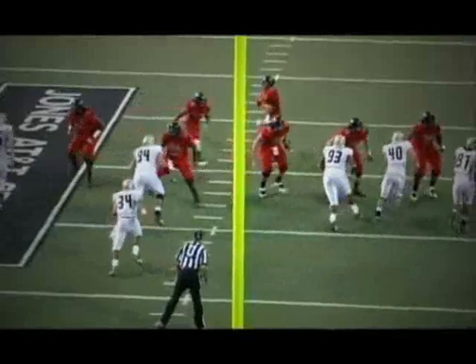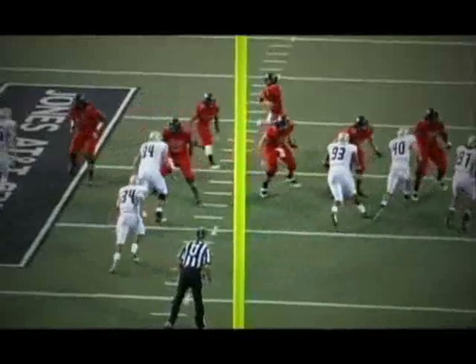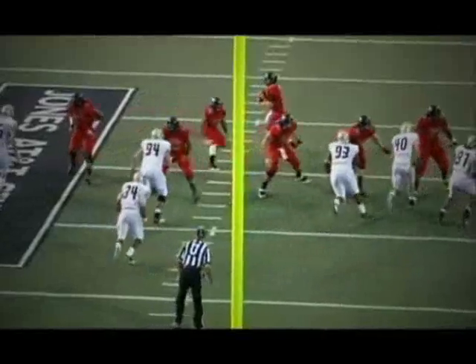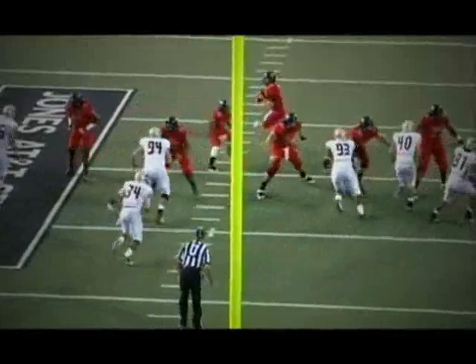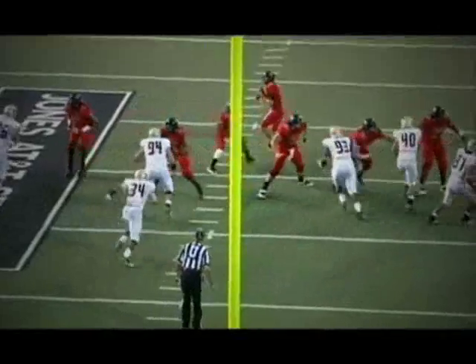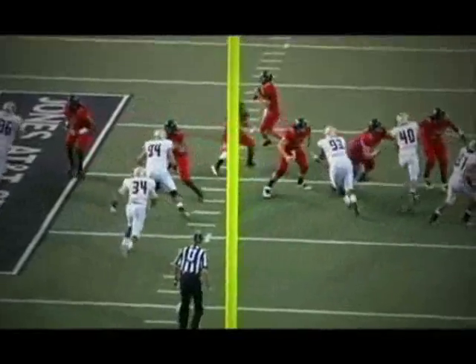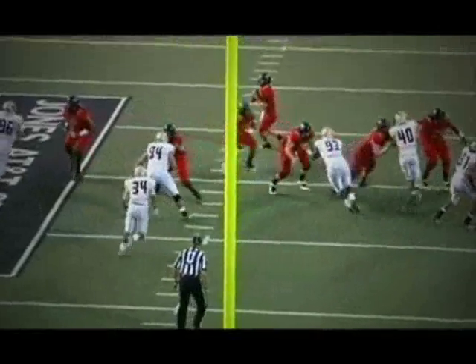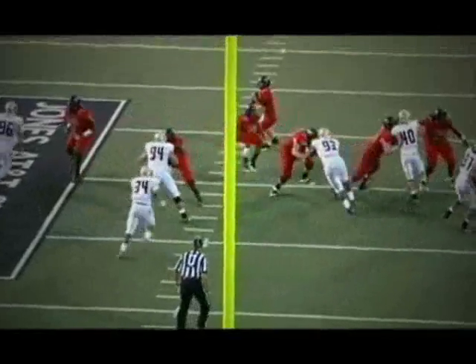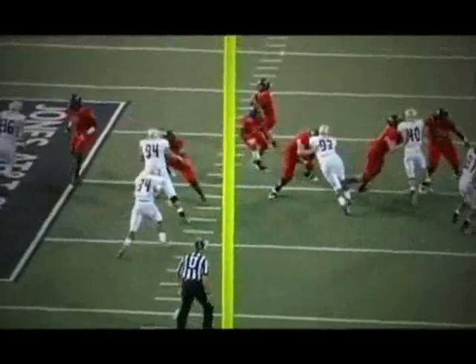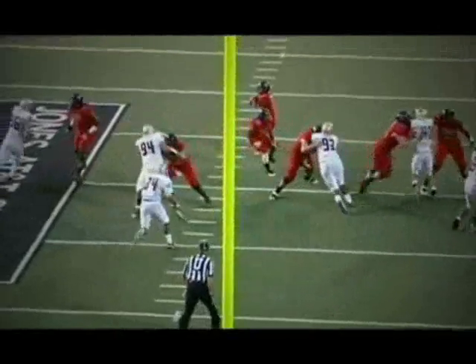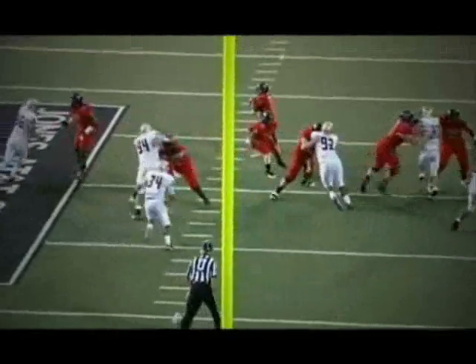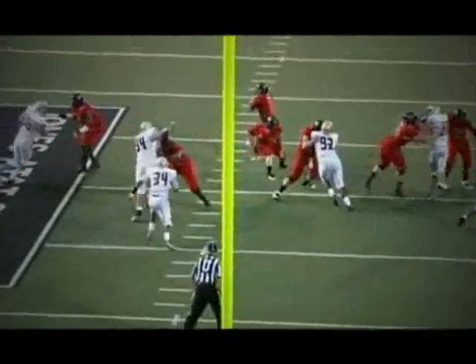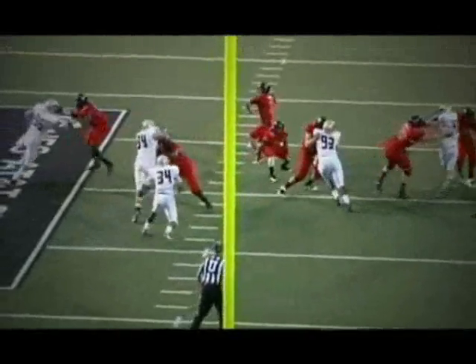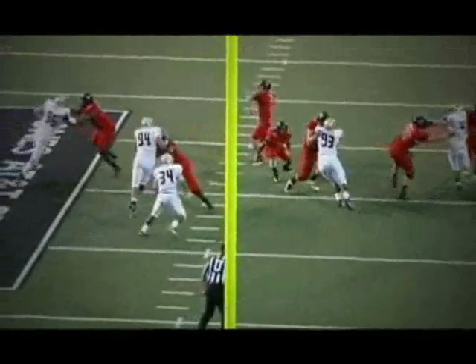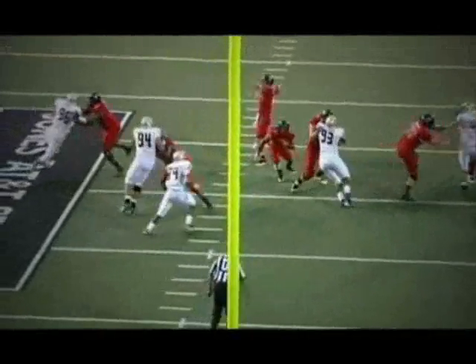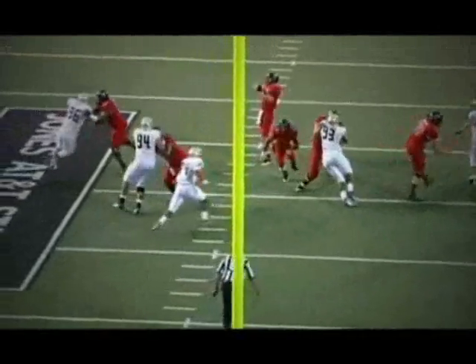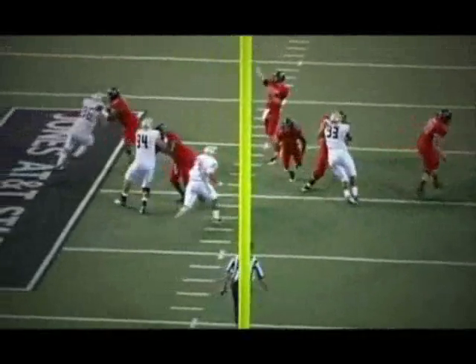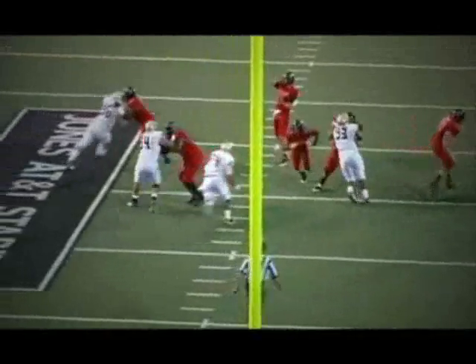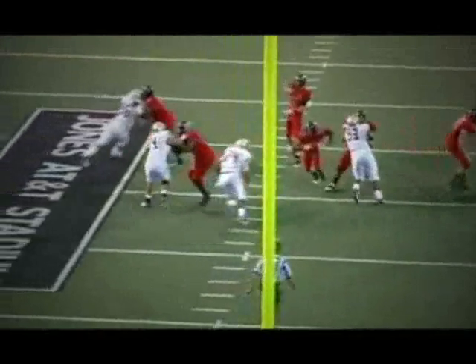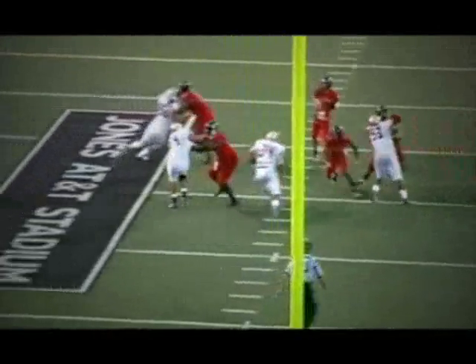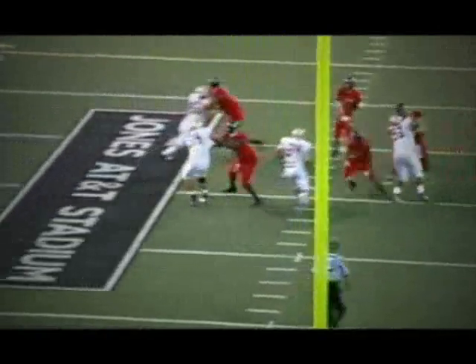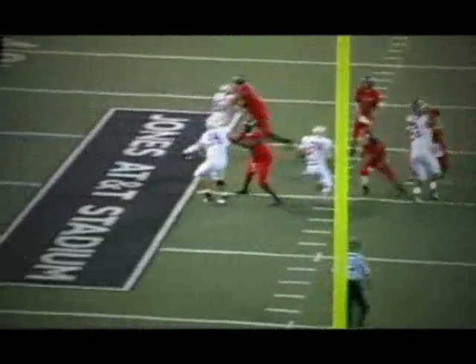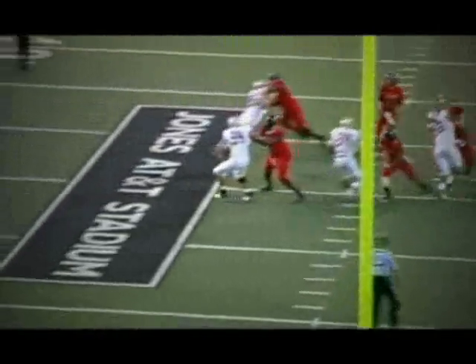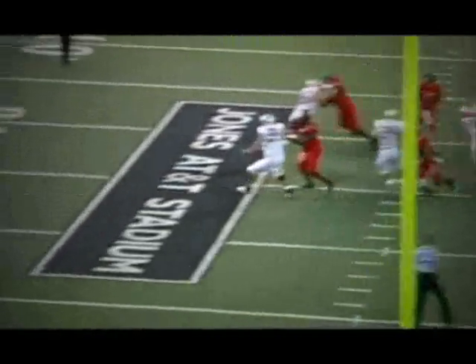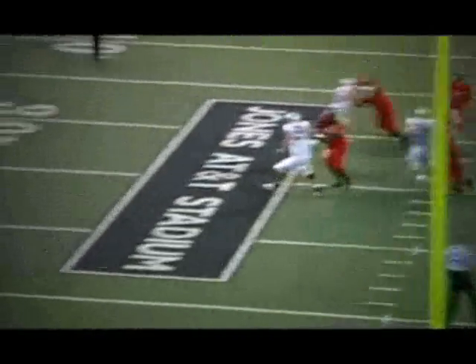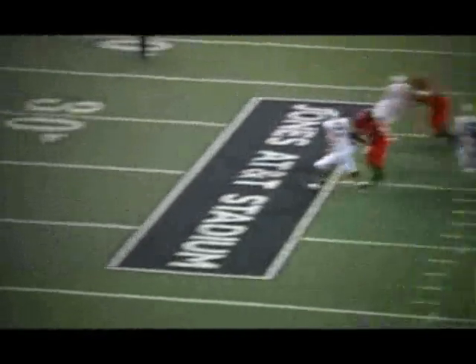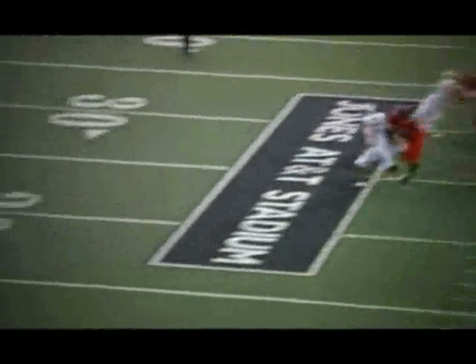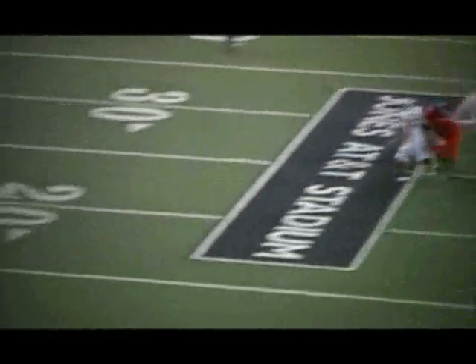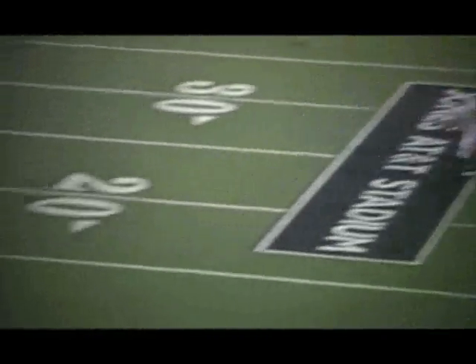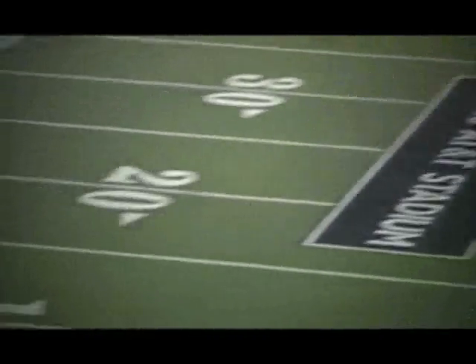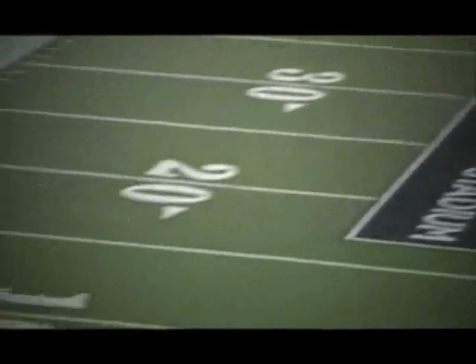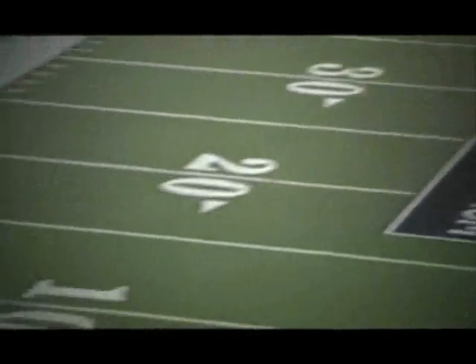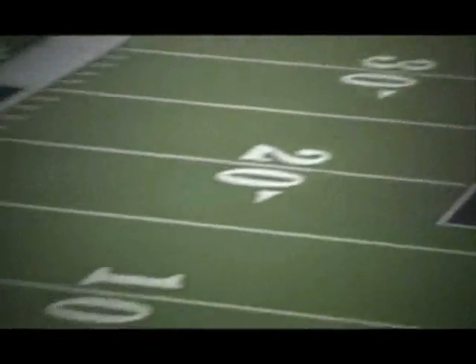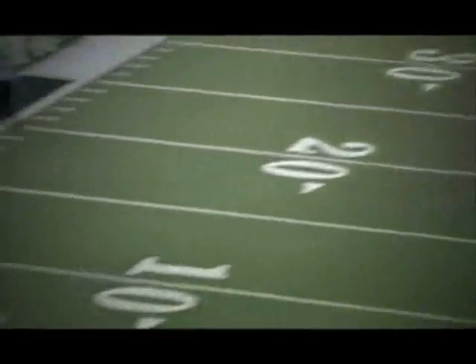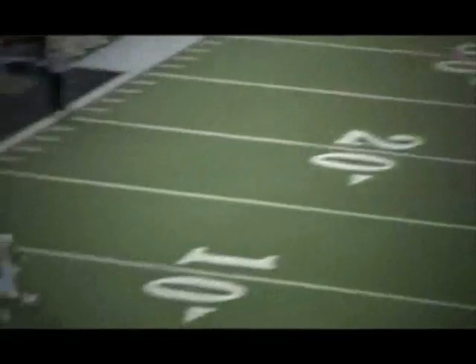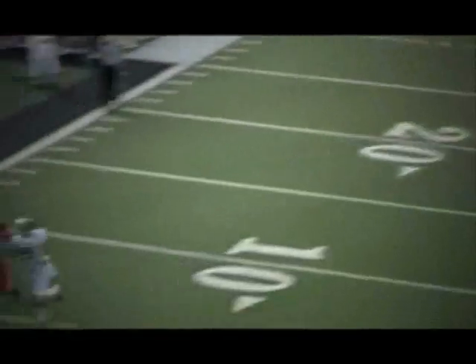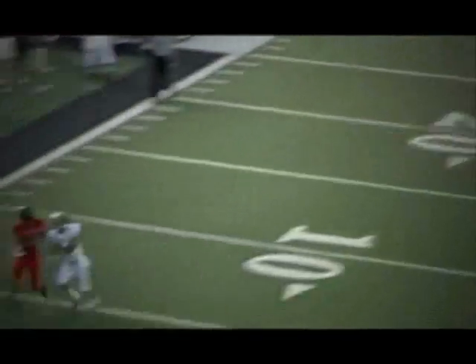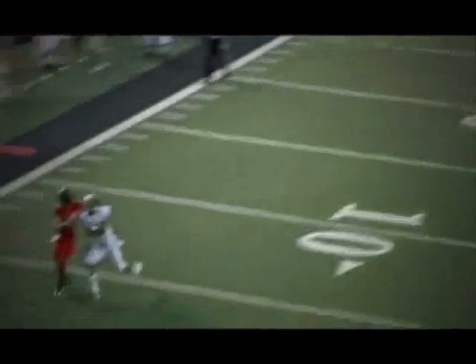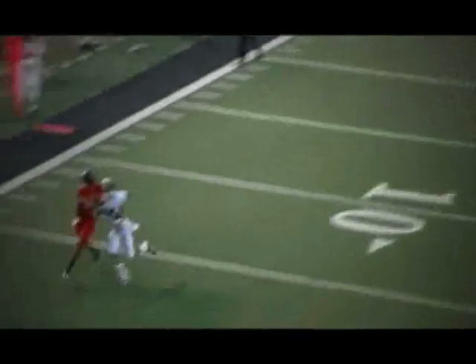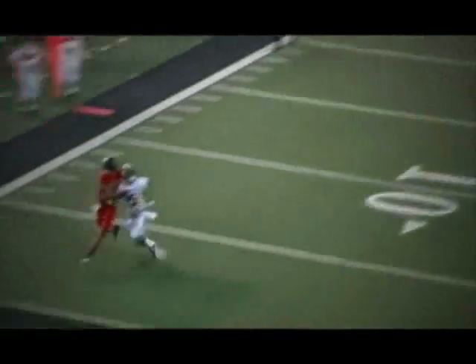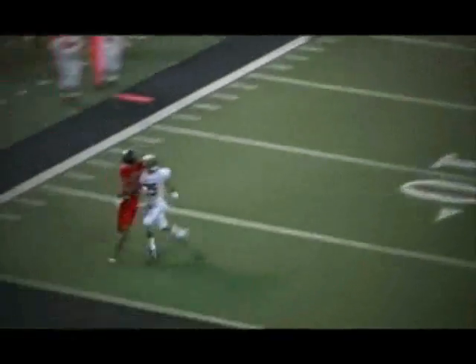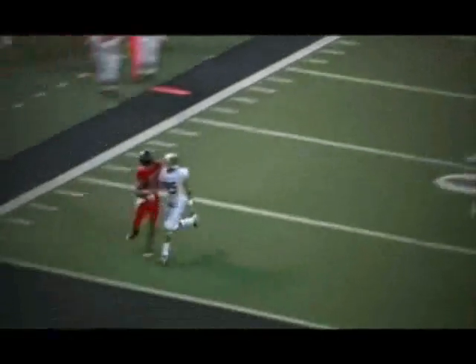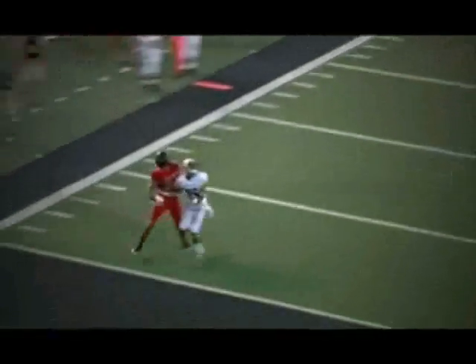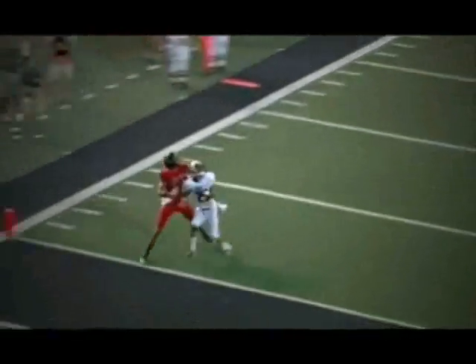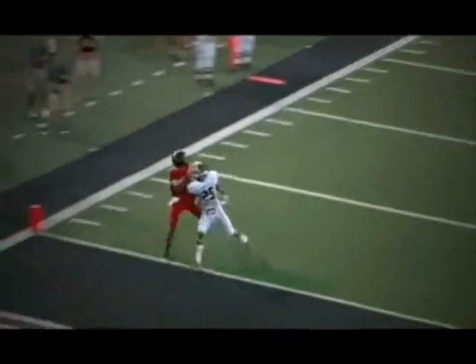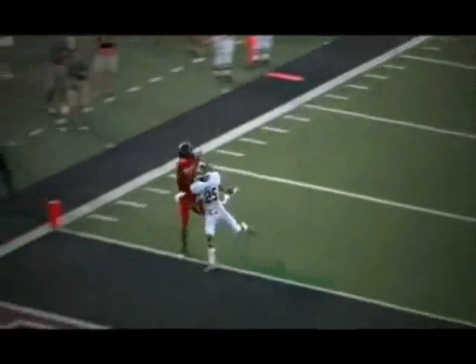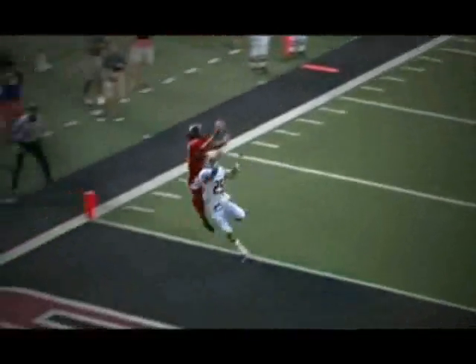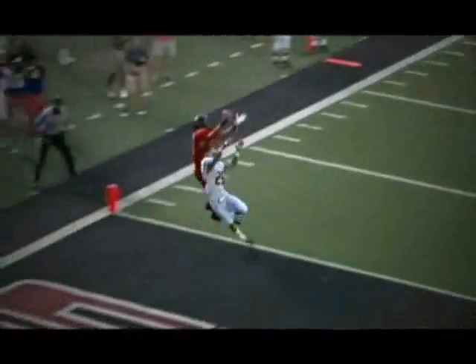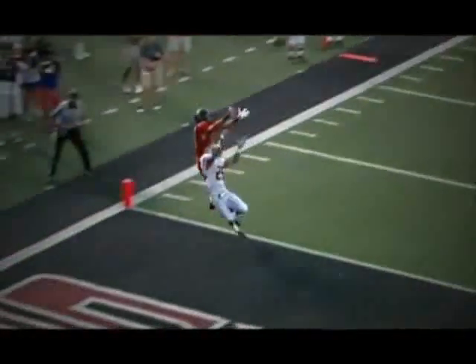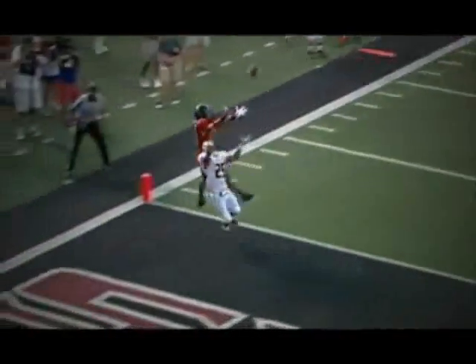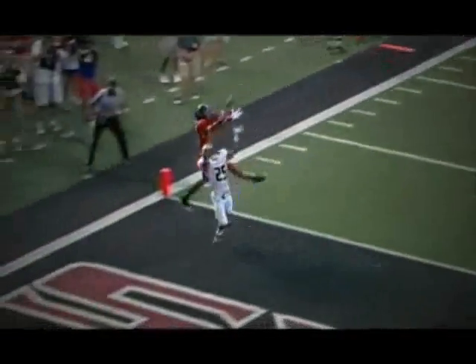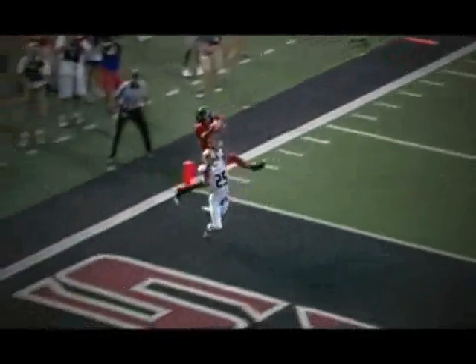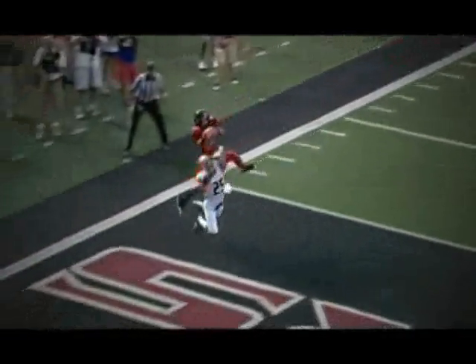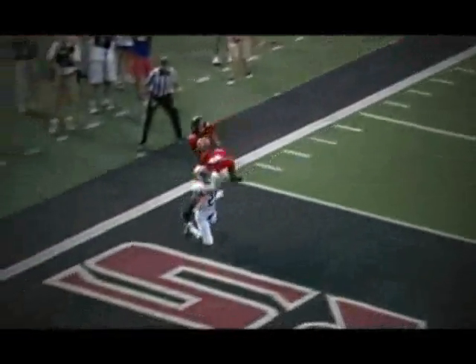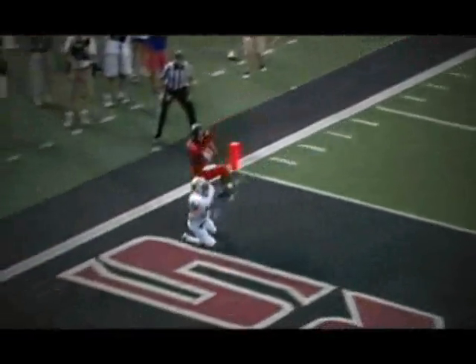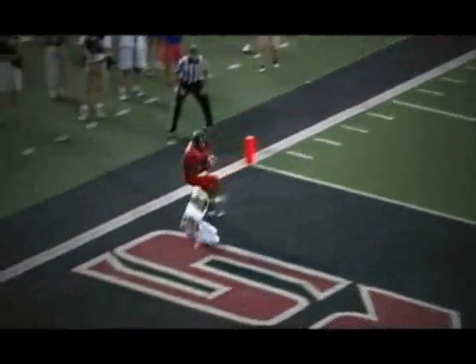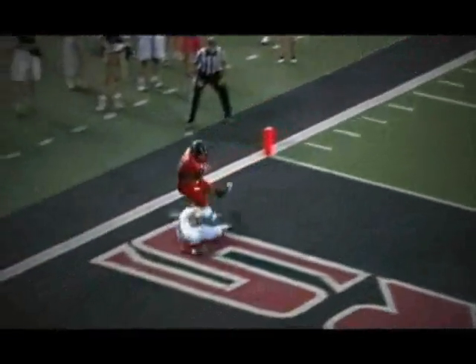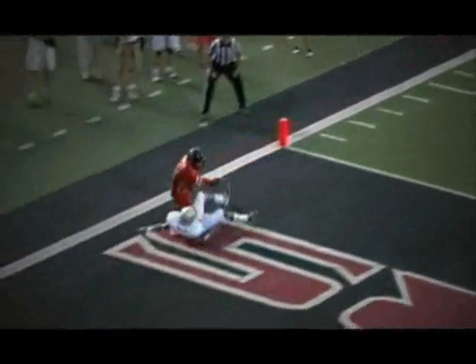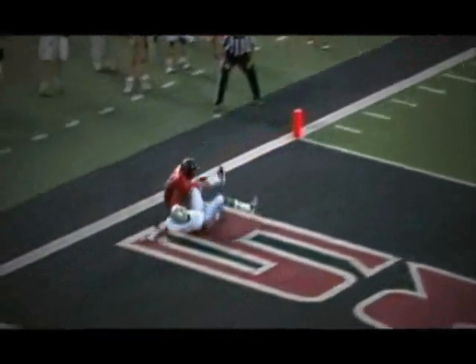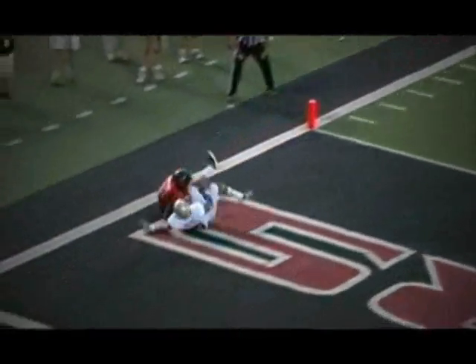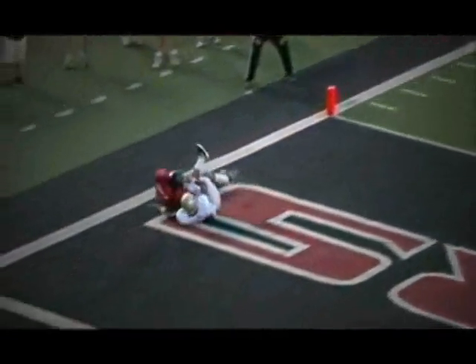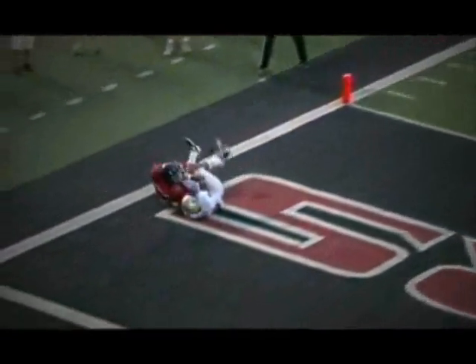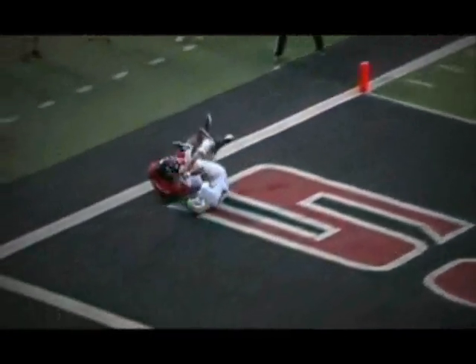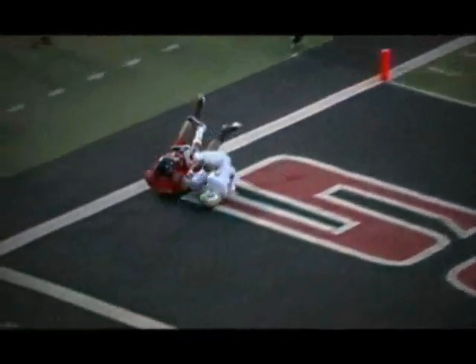Got a good release. Got on the defender's hip. He put it up in the air so I can make a play on it.